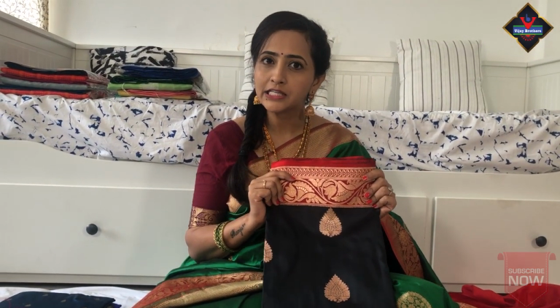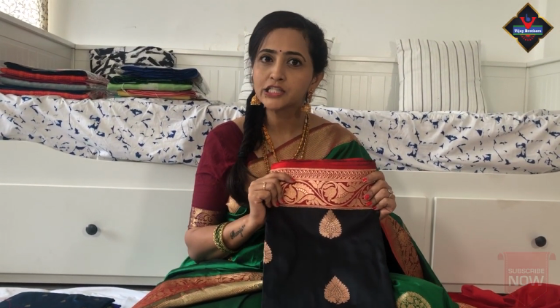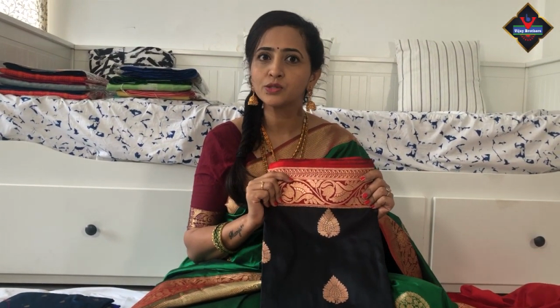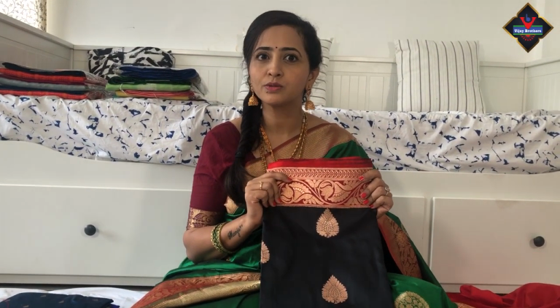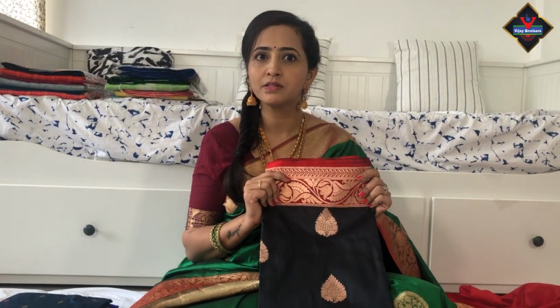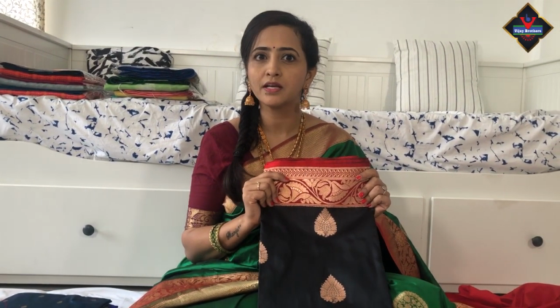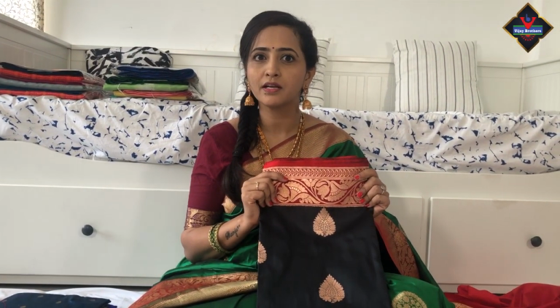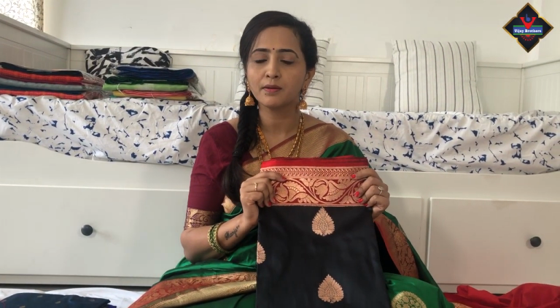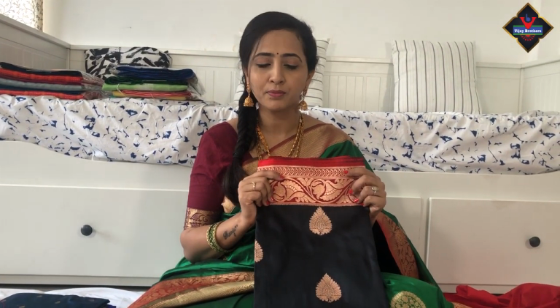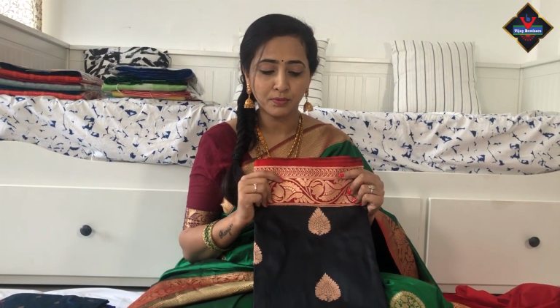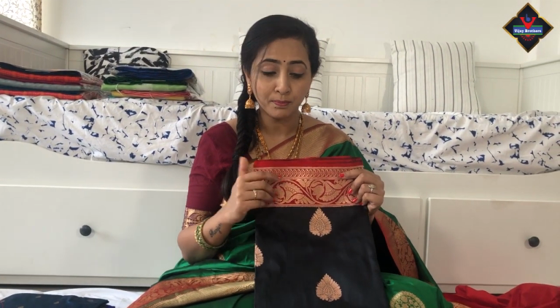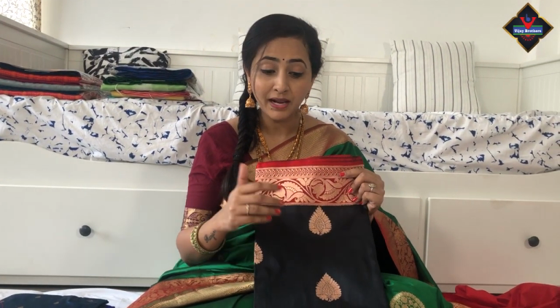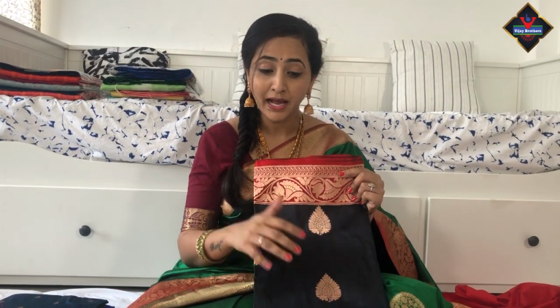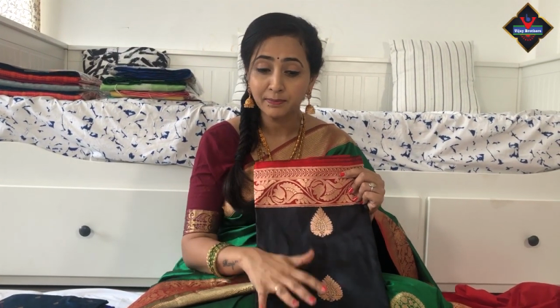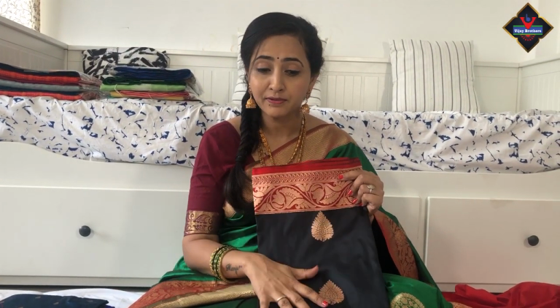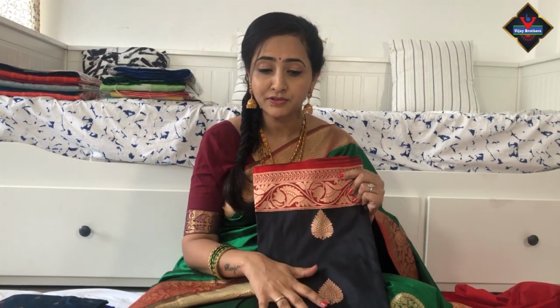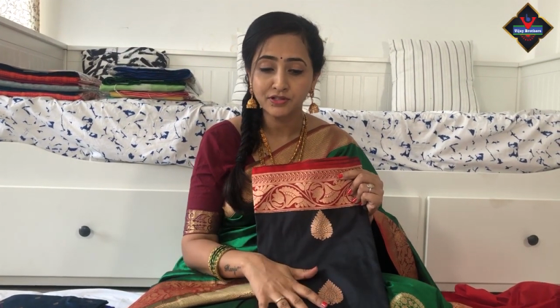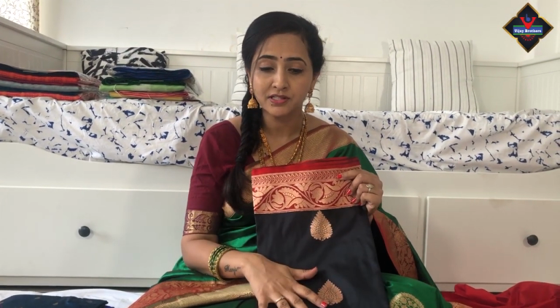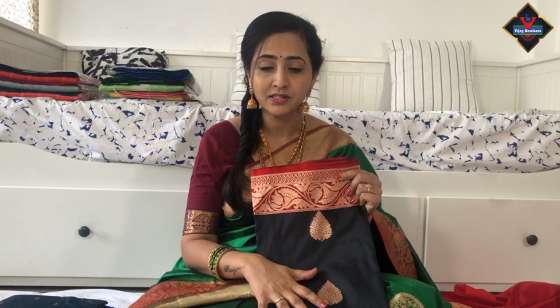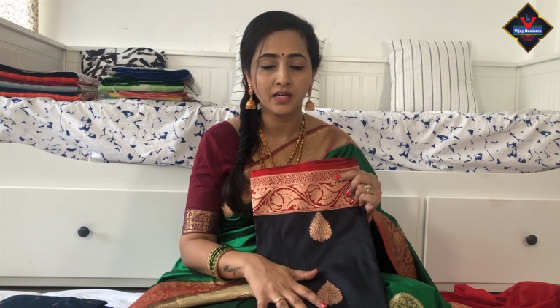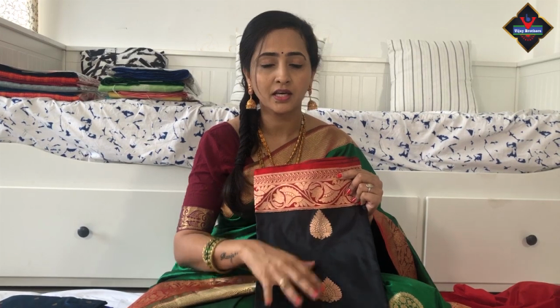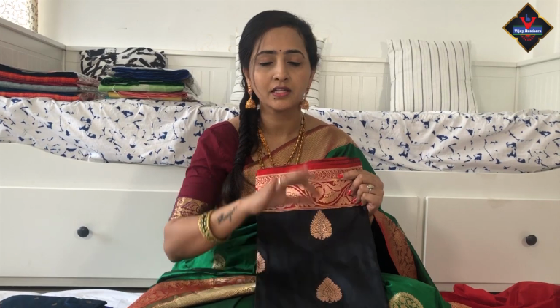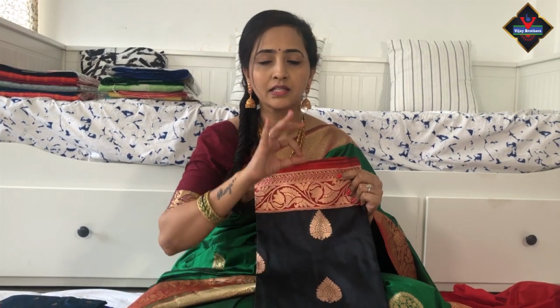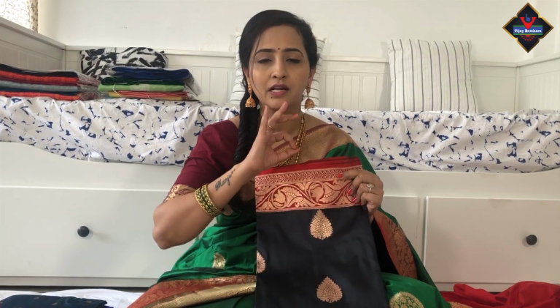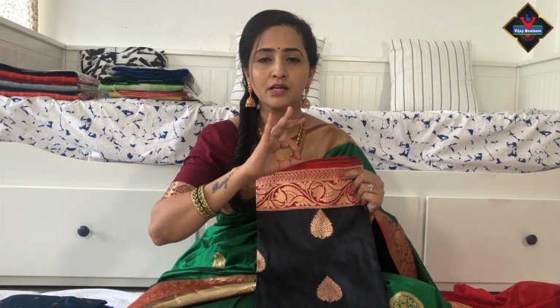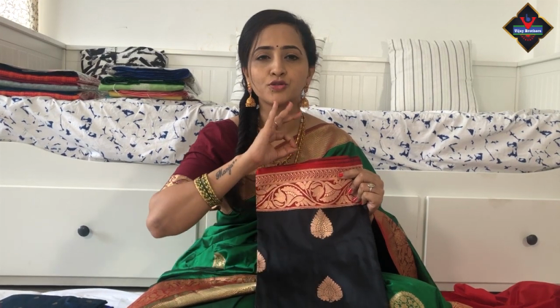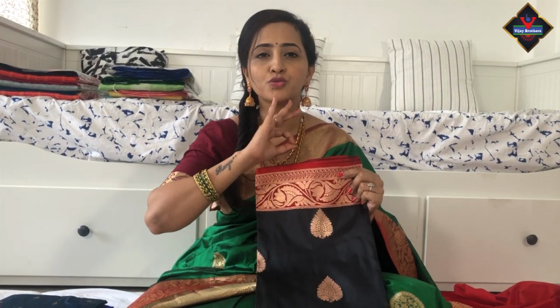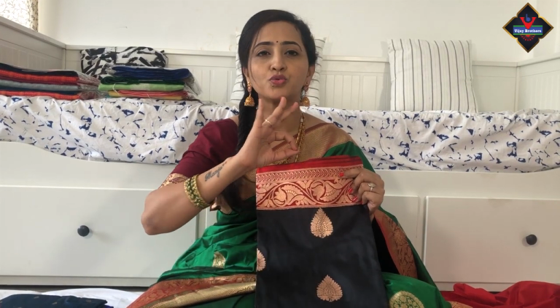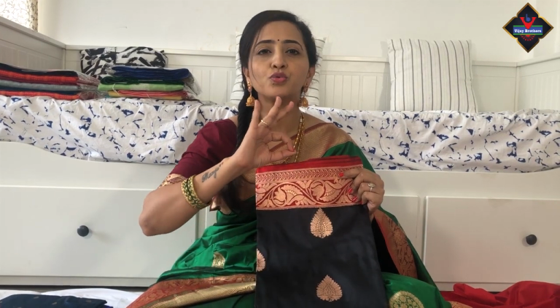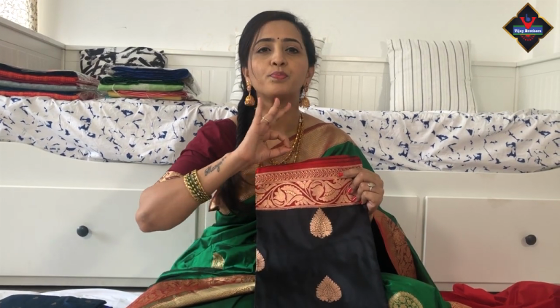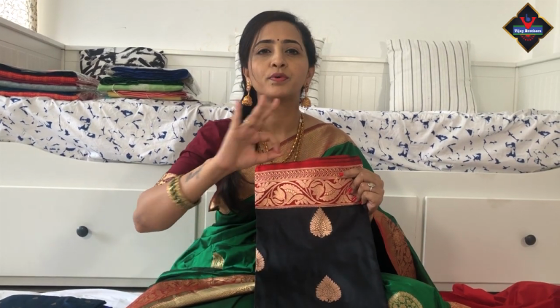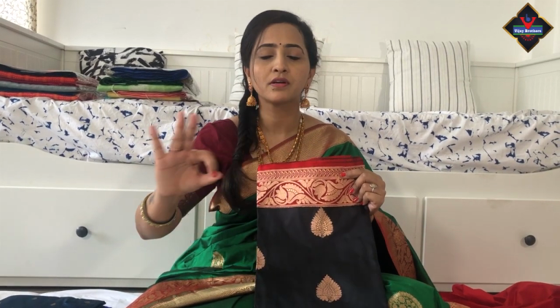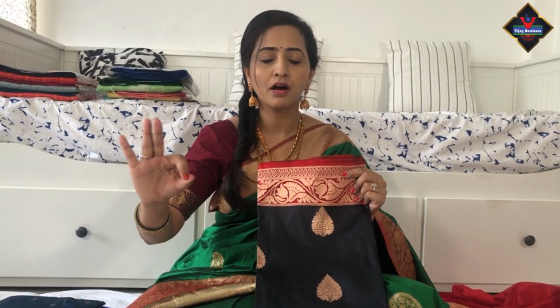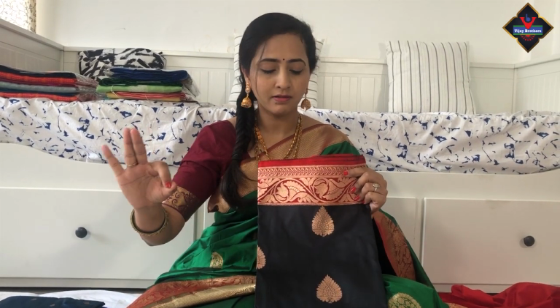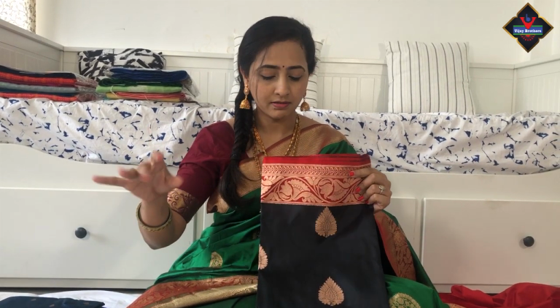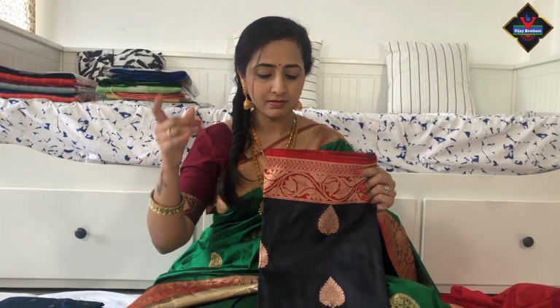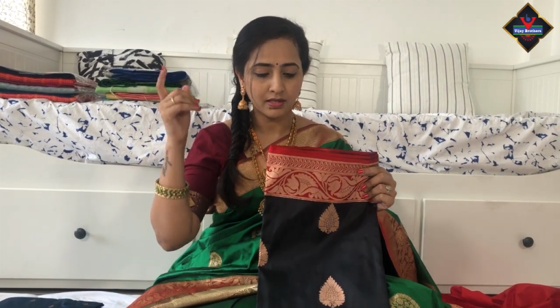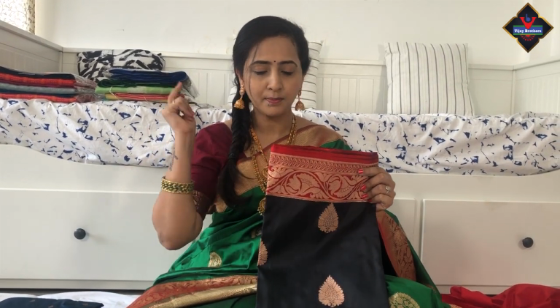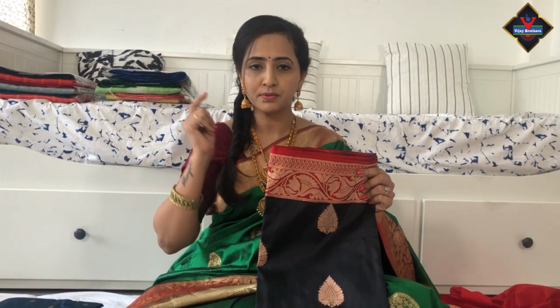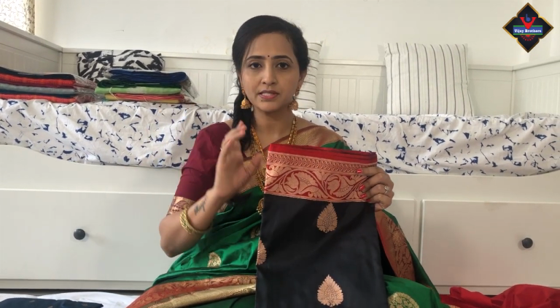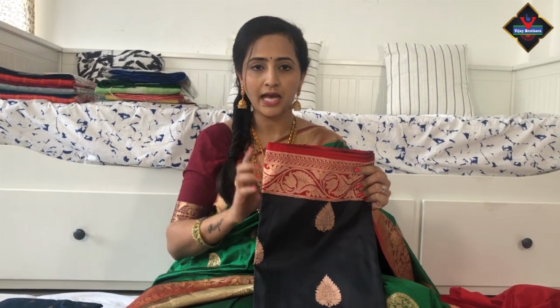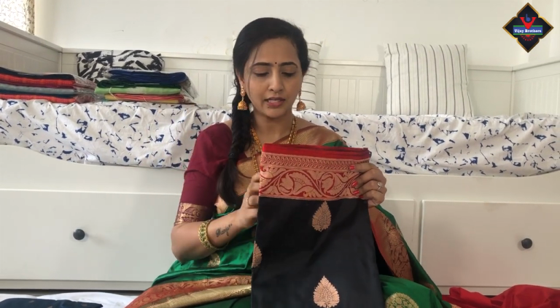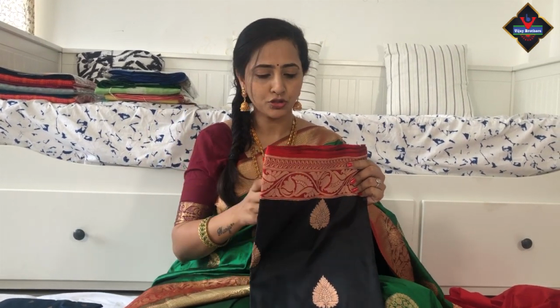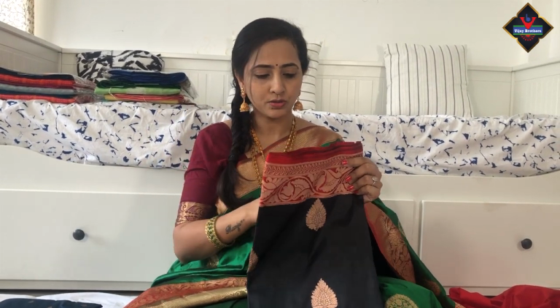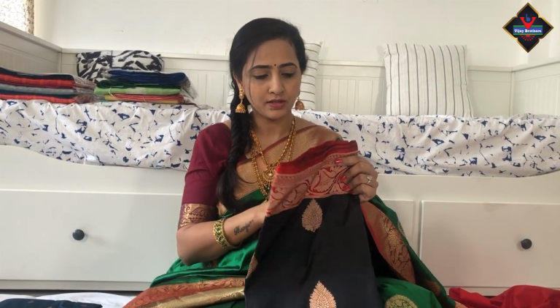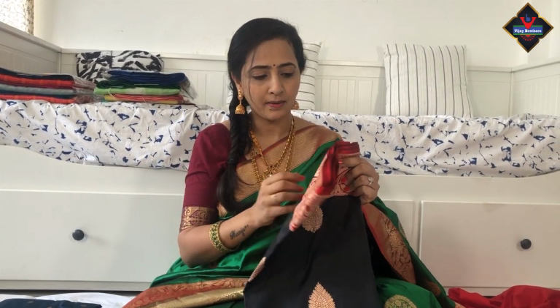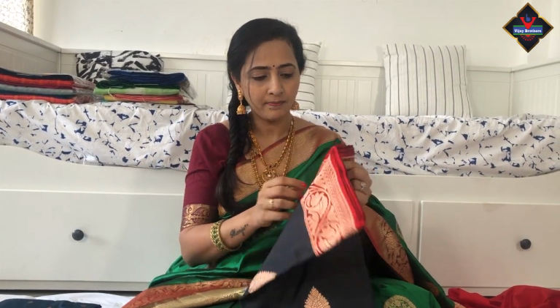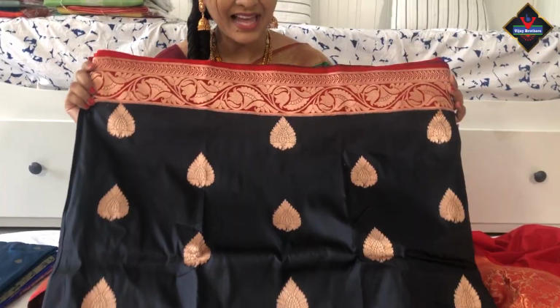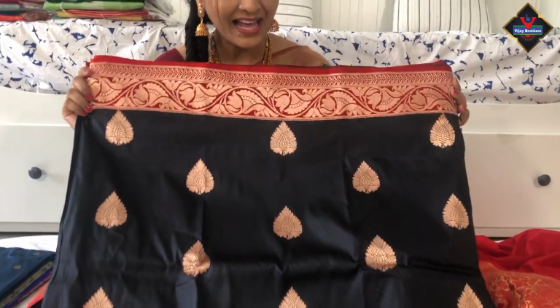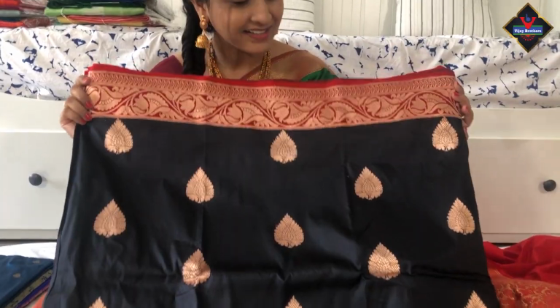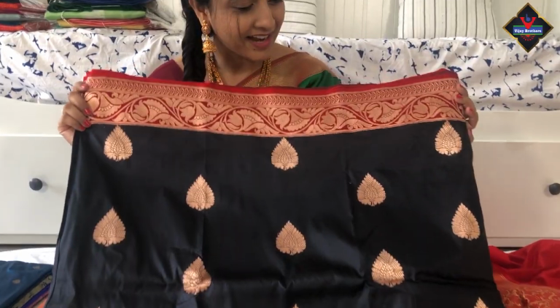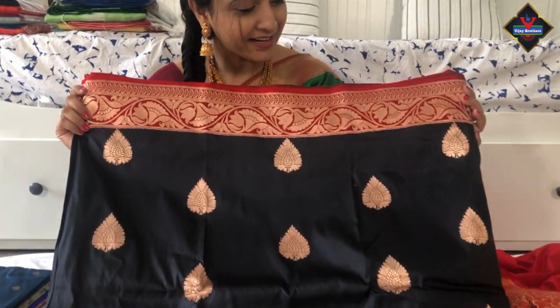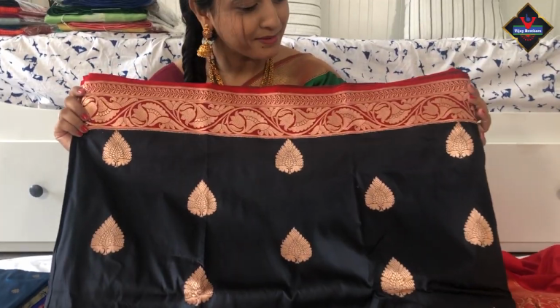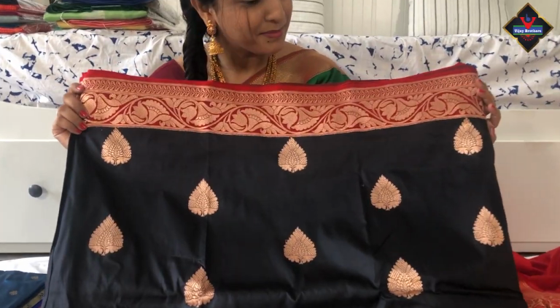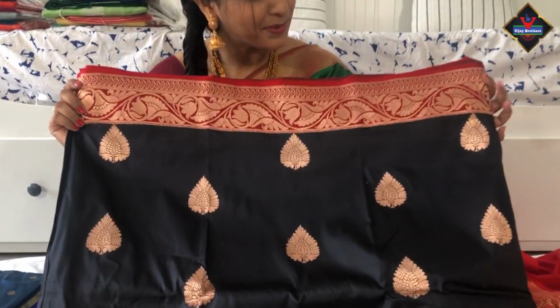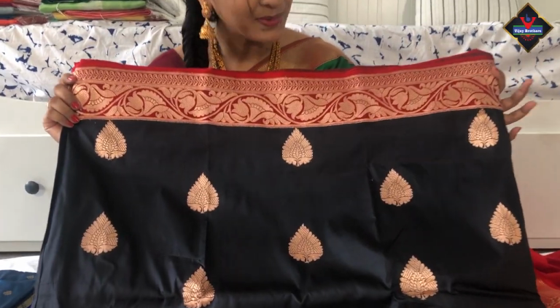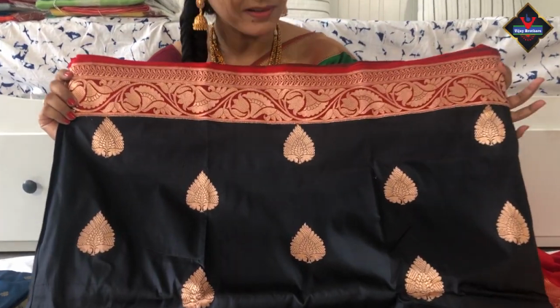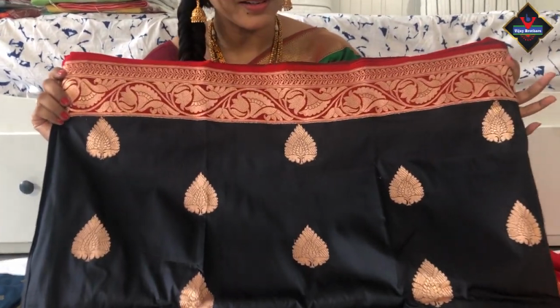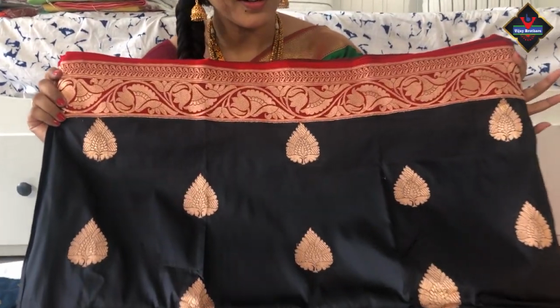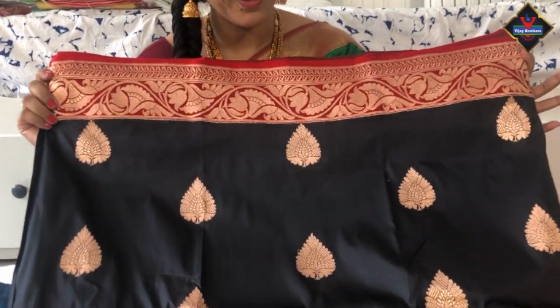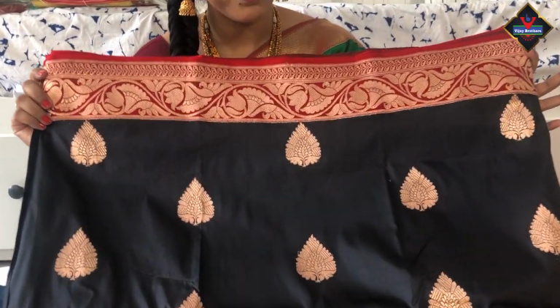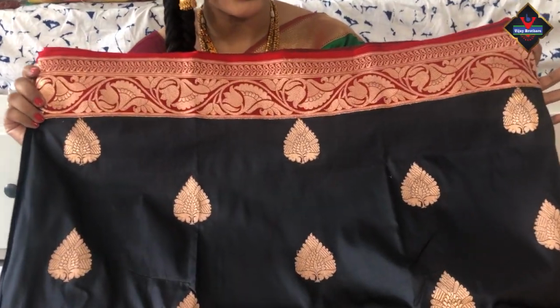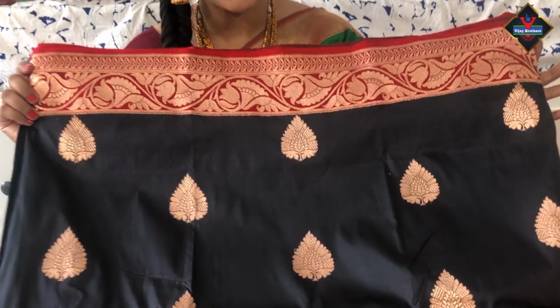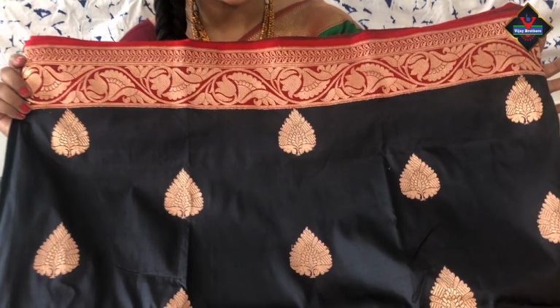This color — very rare selections available. It's very nice. Black and maroon color combination.